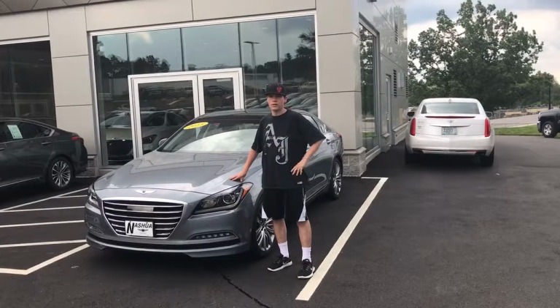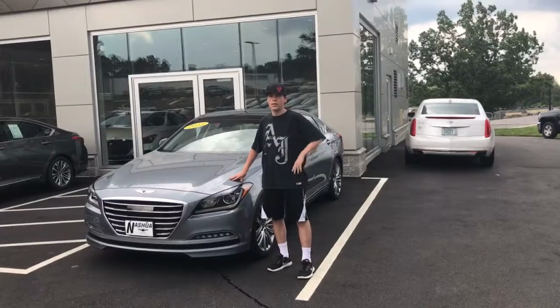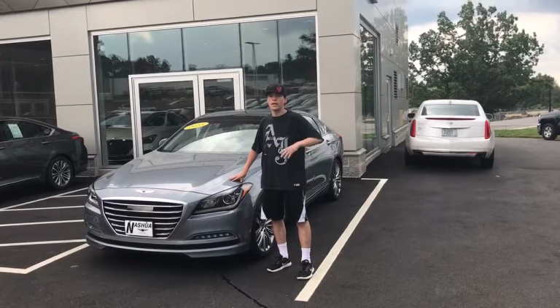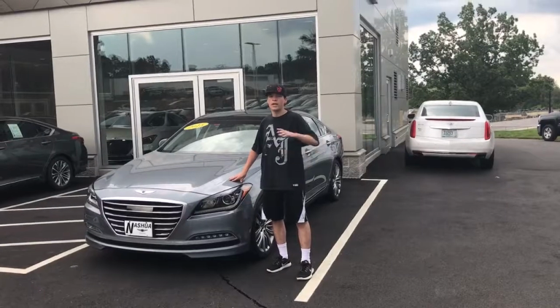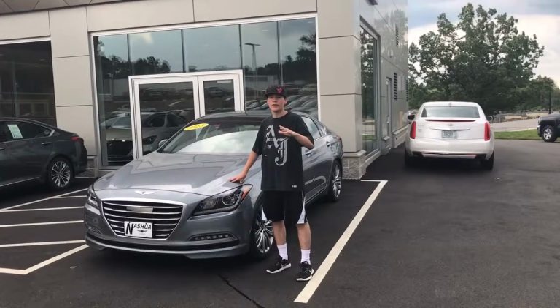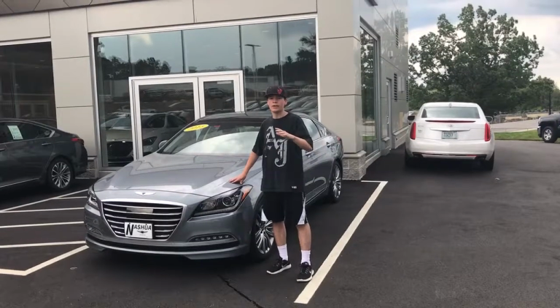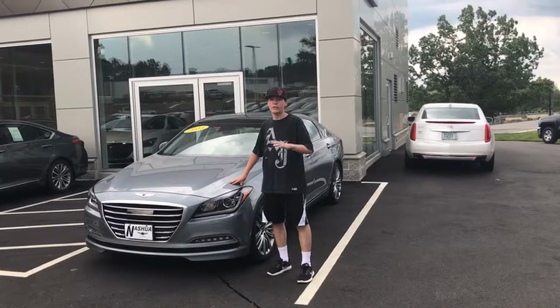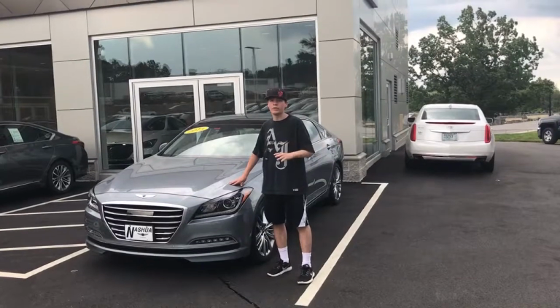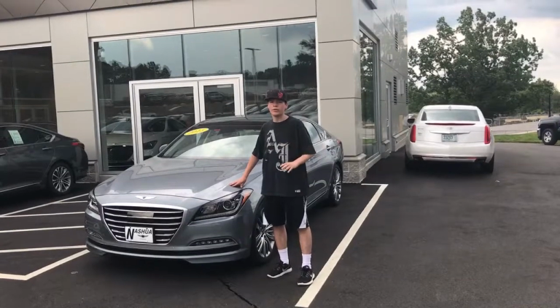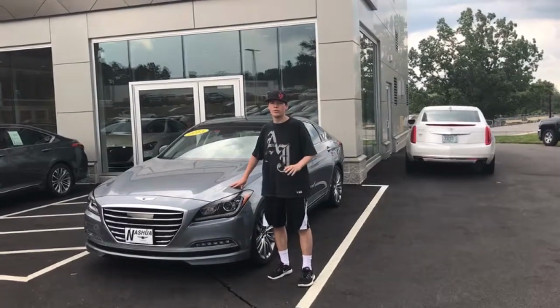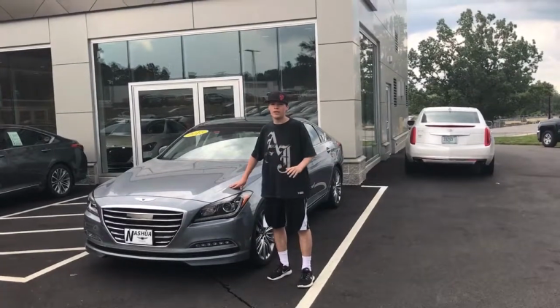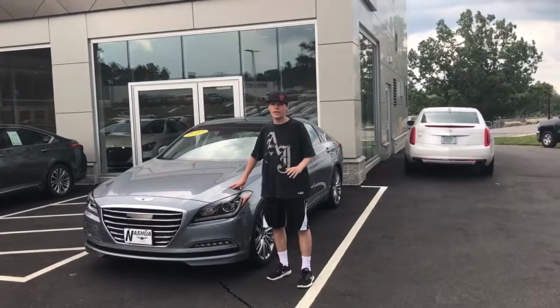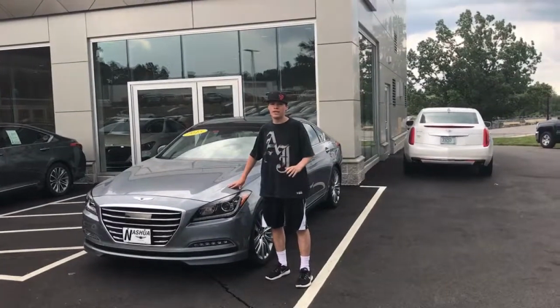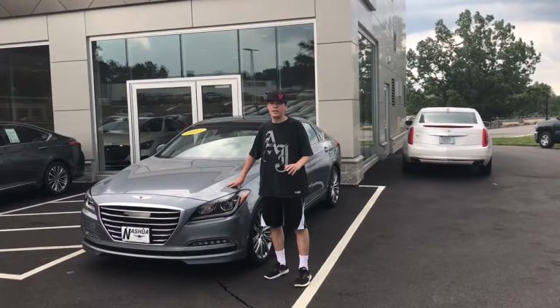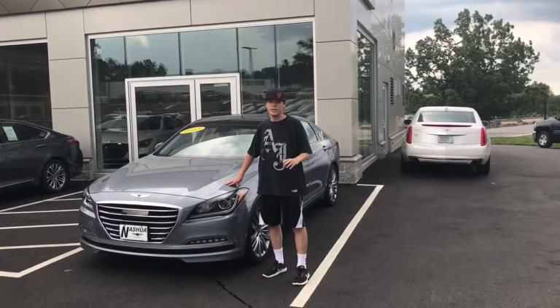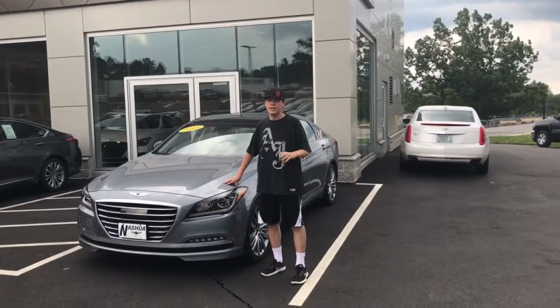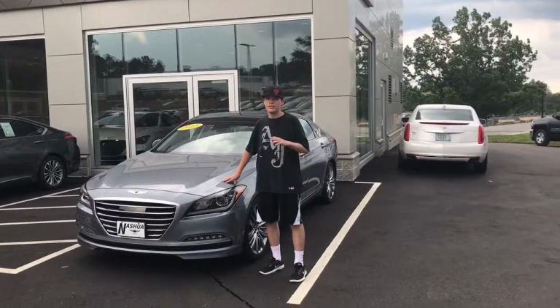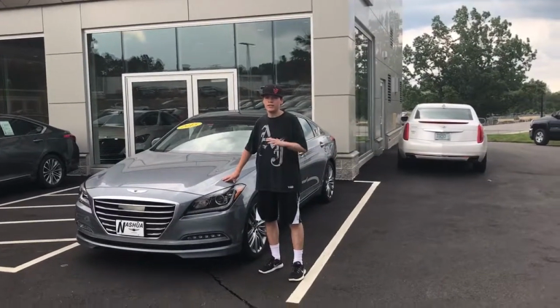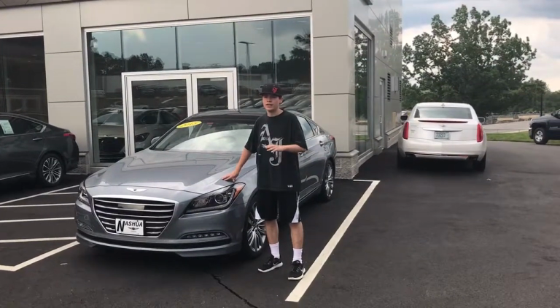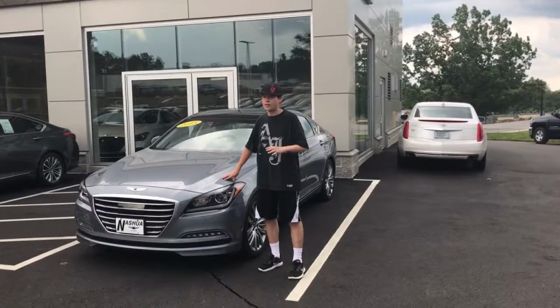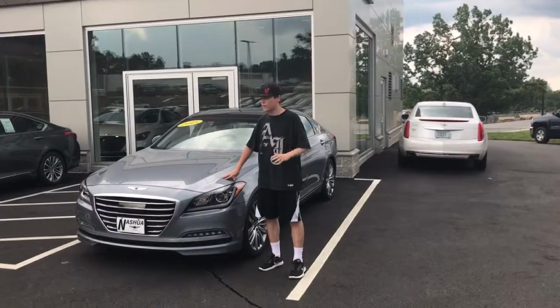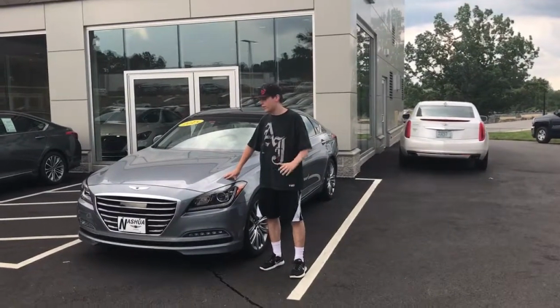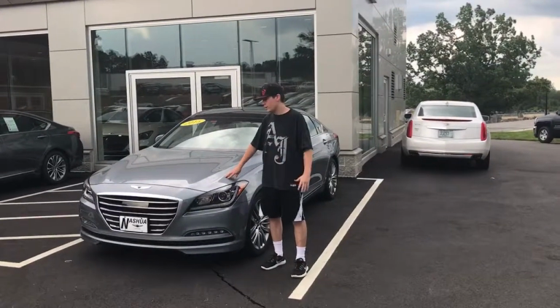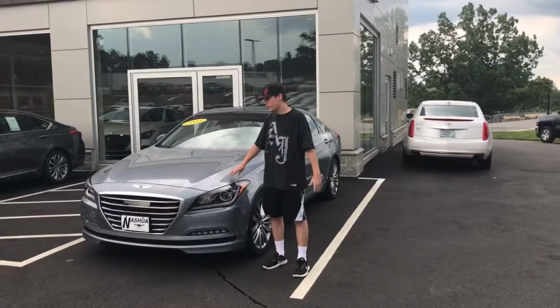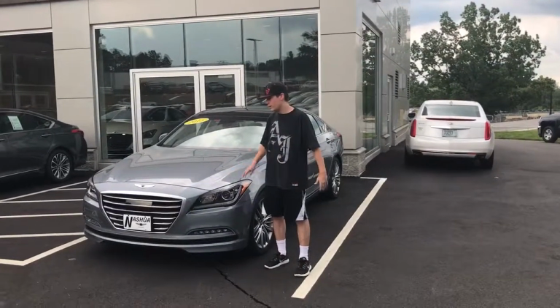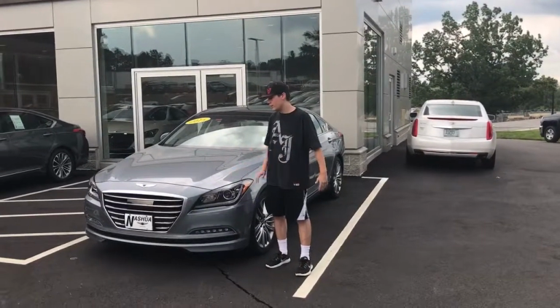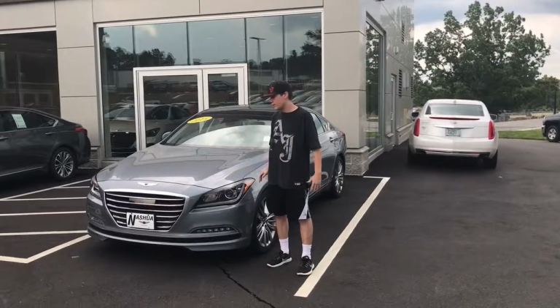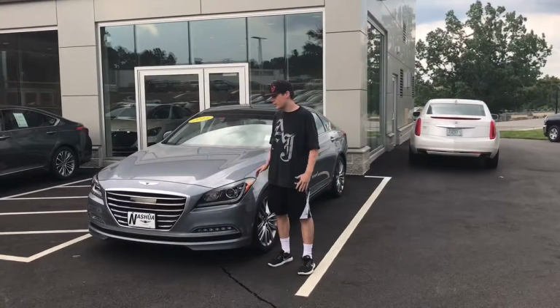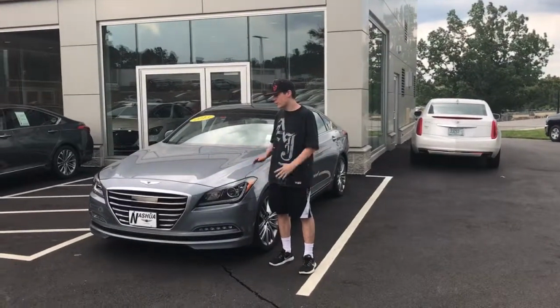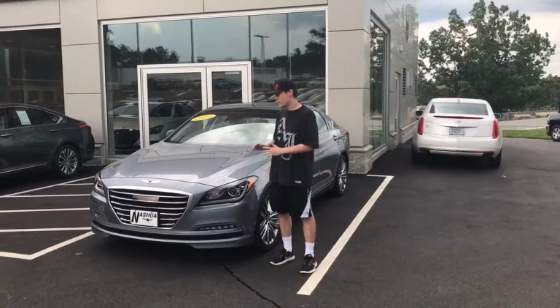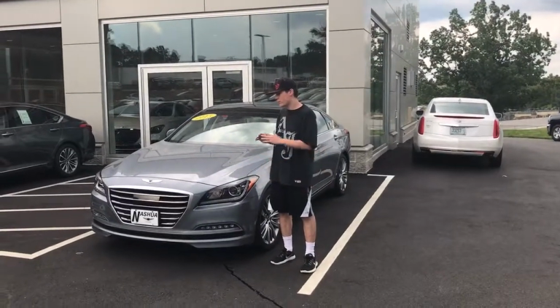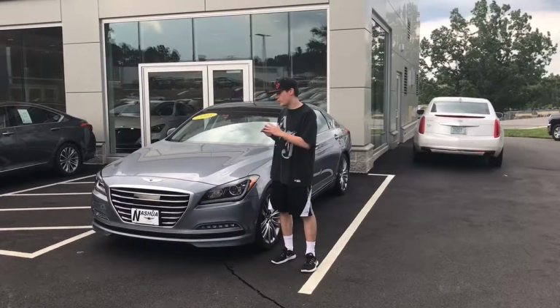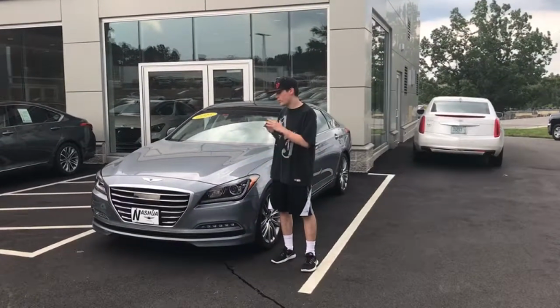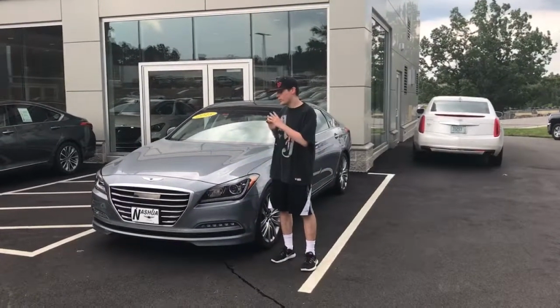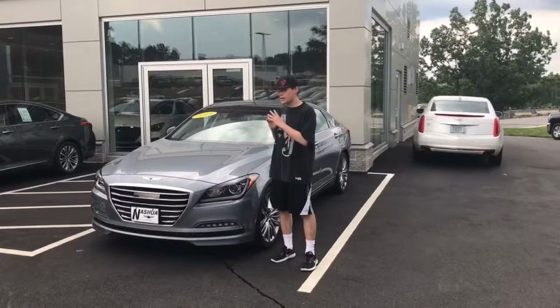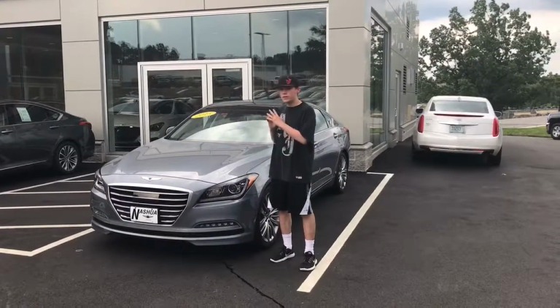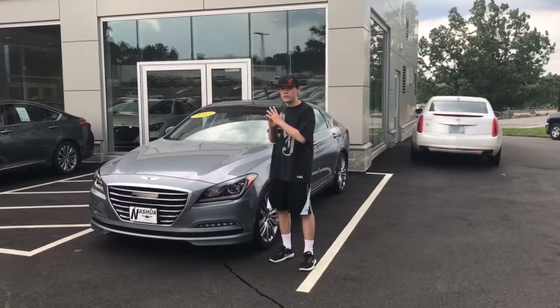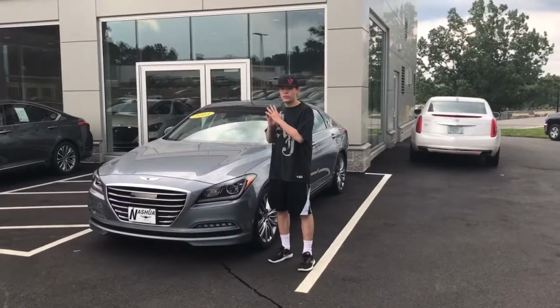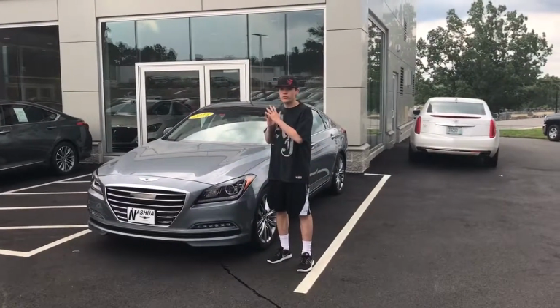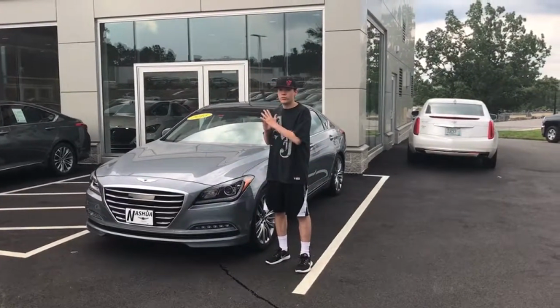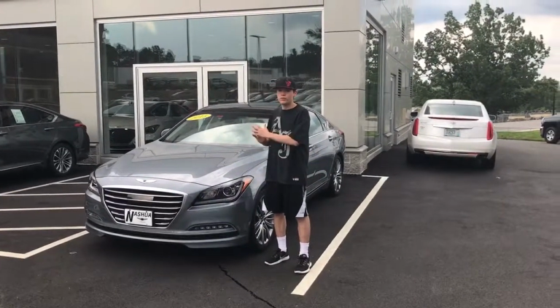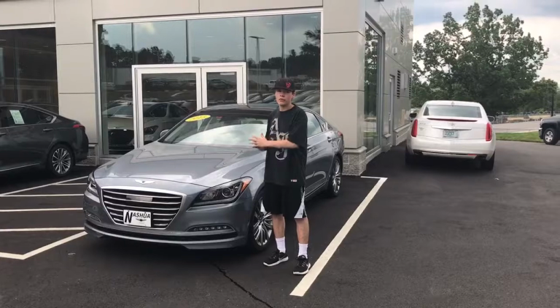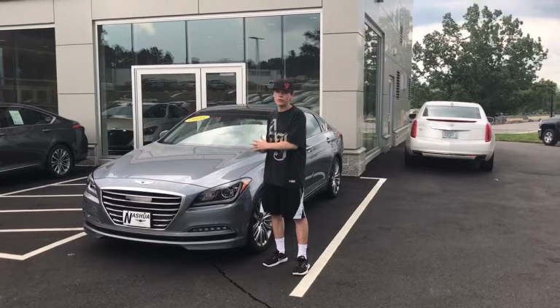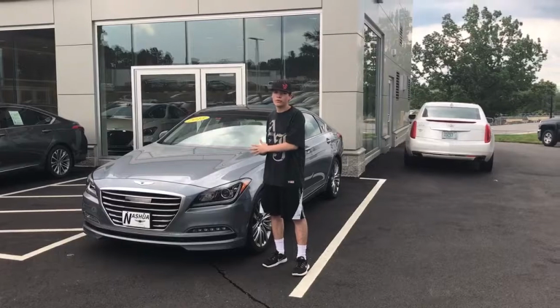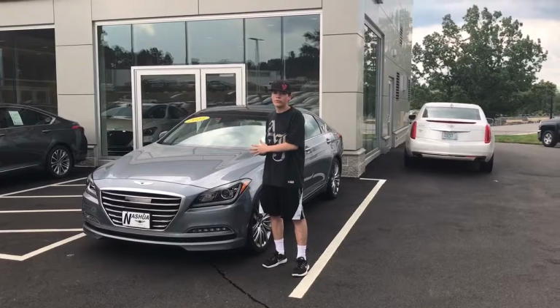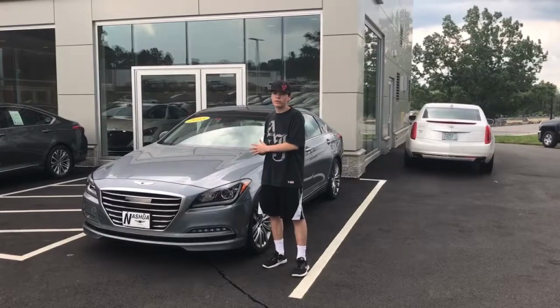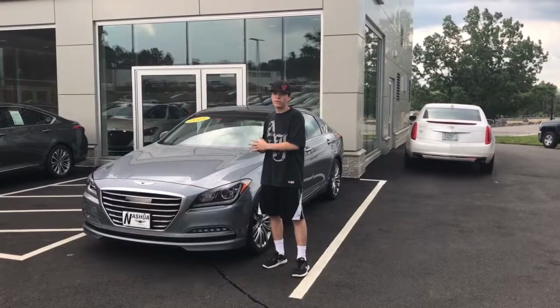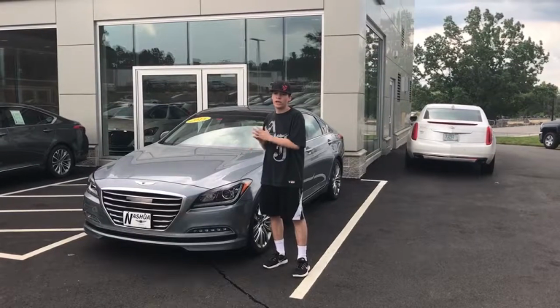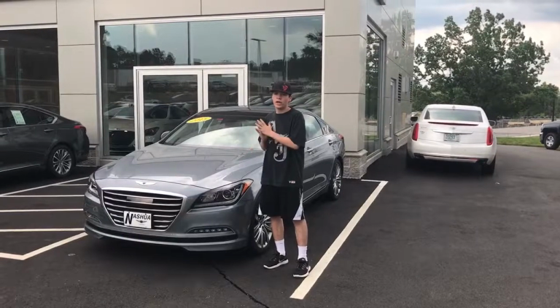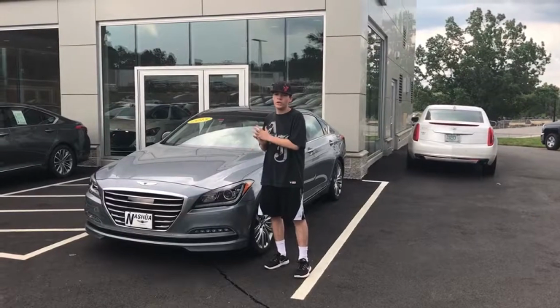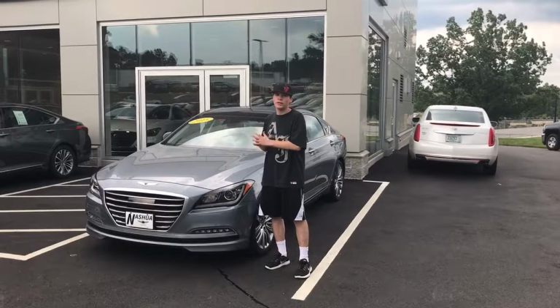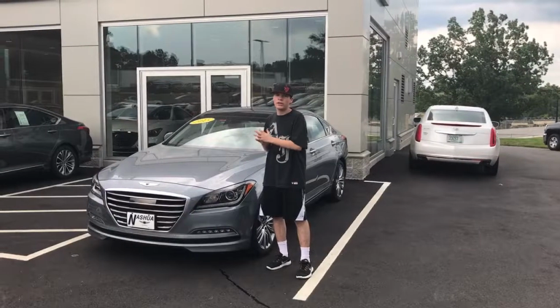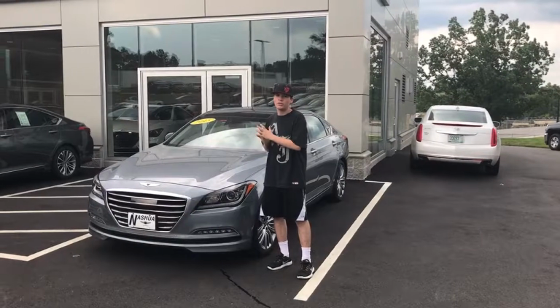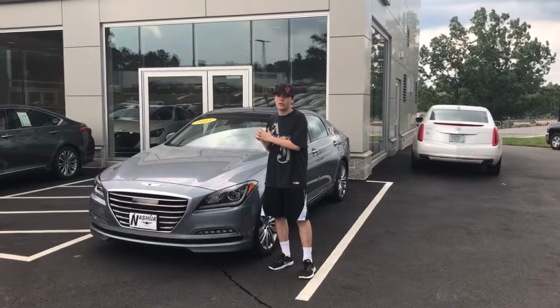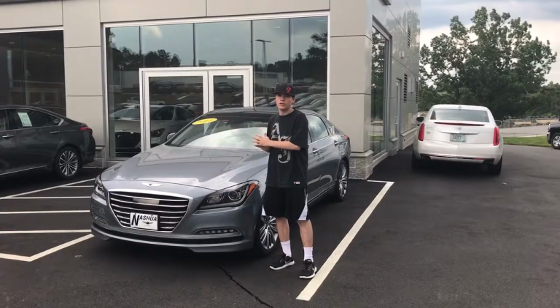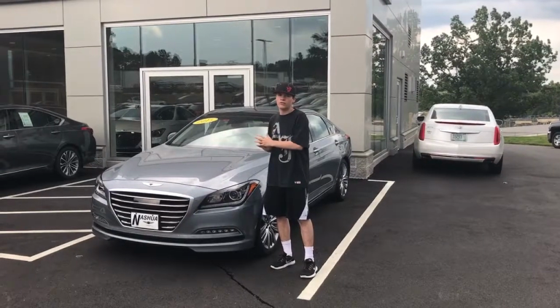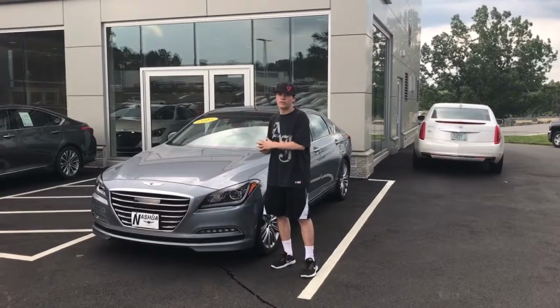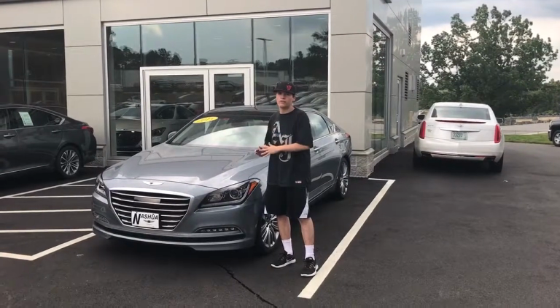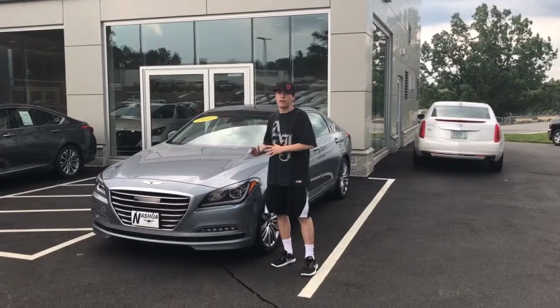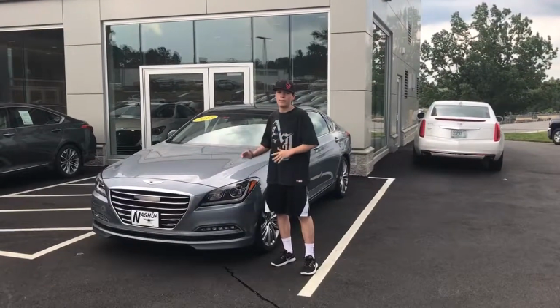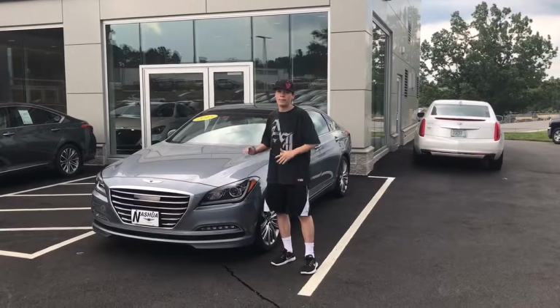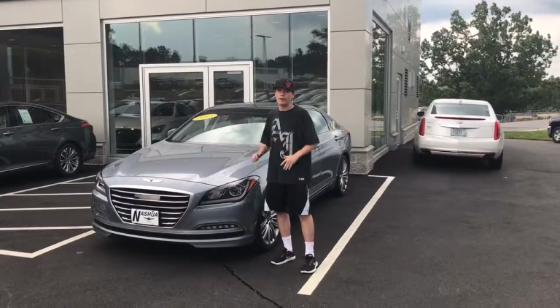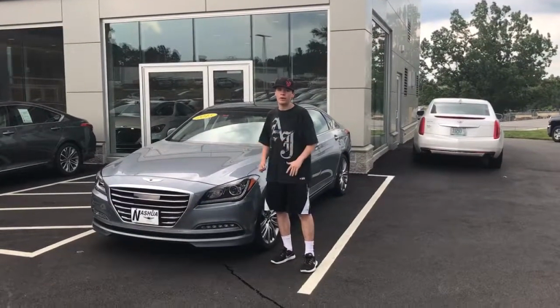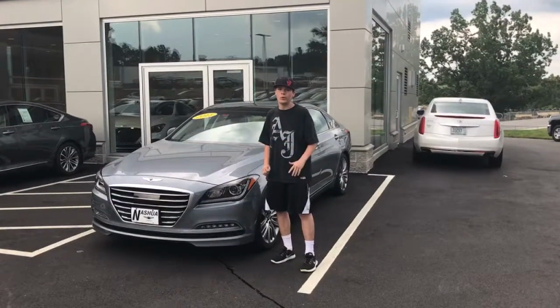Hey guys, how's it going today? It's Nick here. Today we're going to be reviewing this 2015 Hyundai Genesis 5.0.